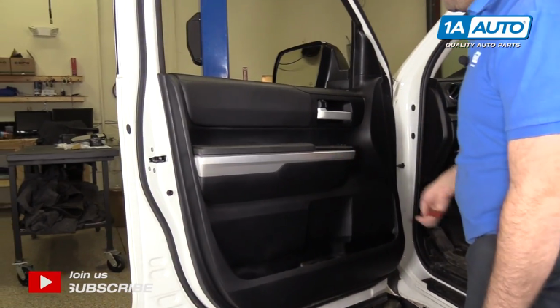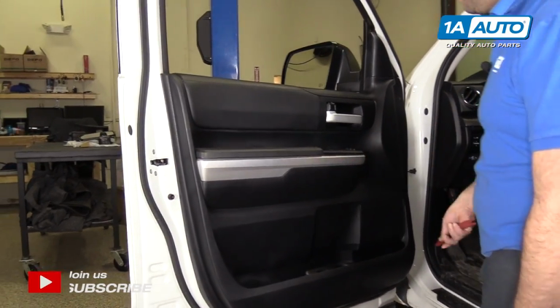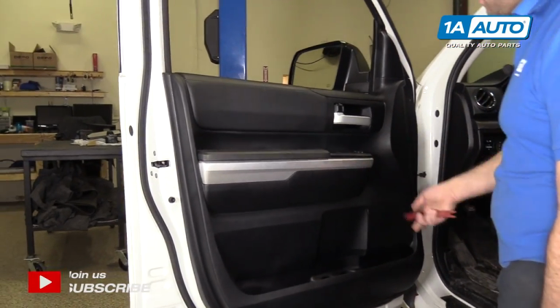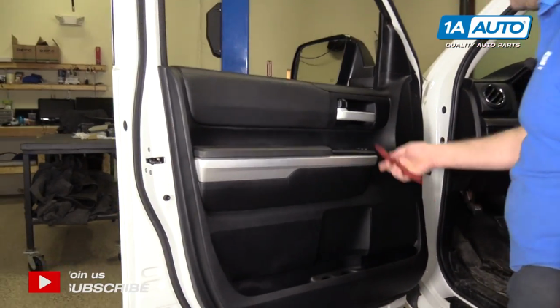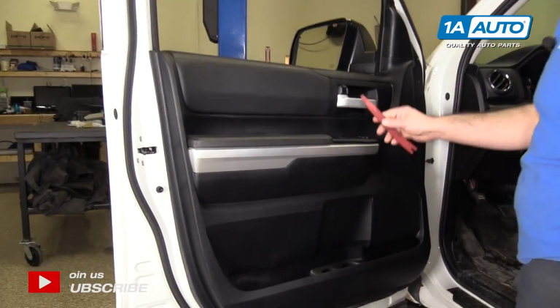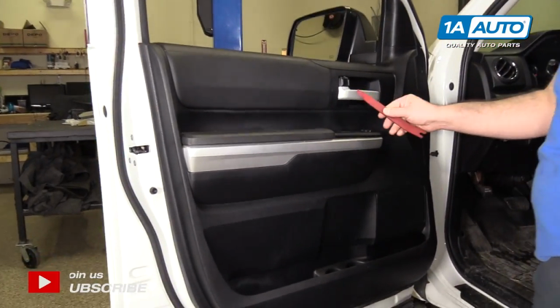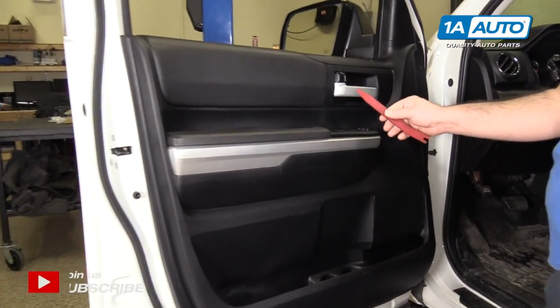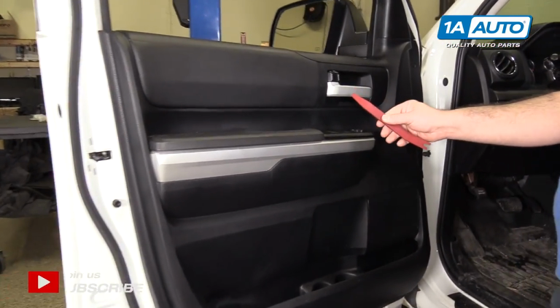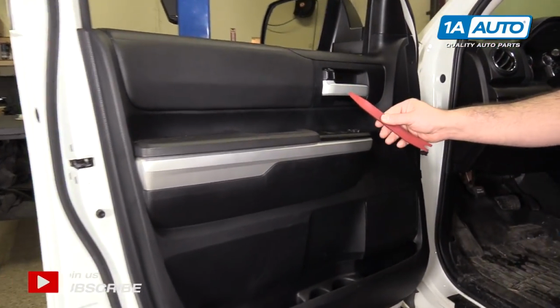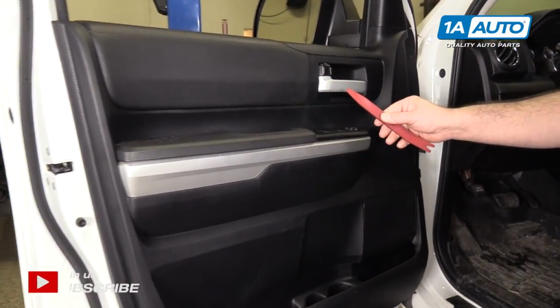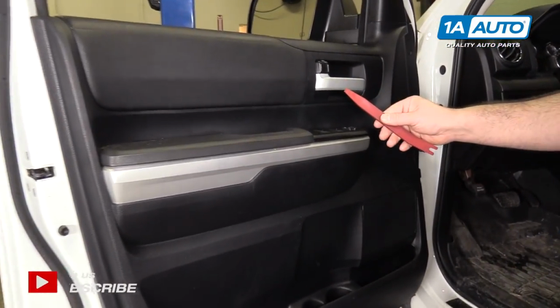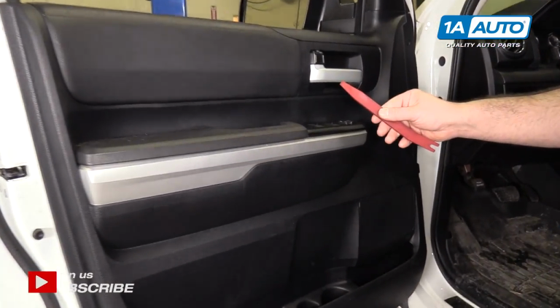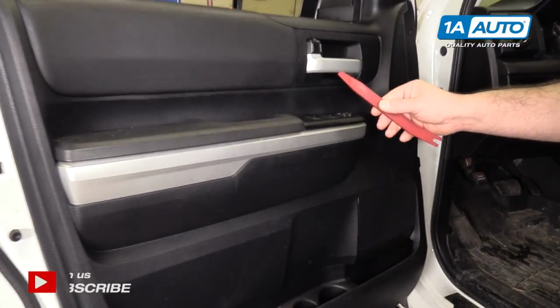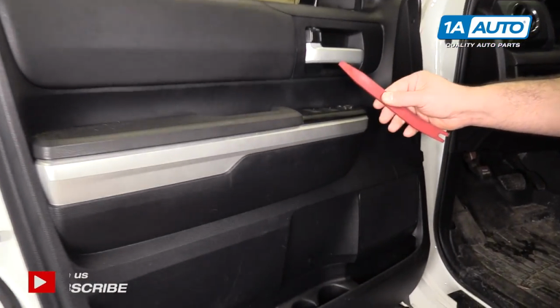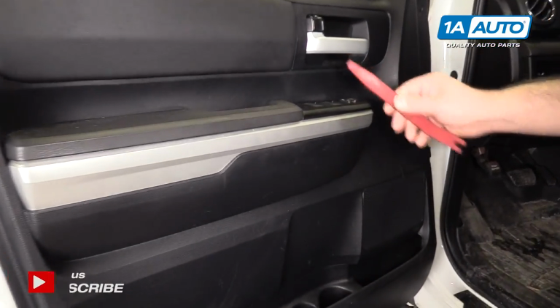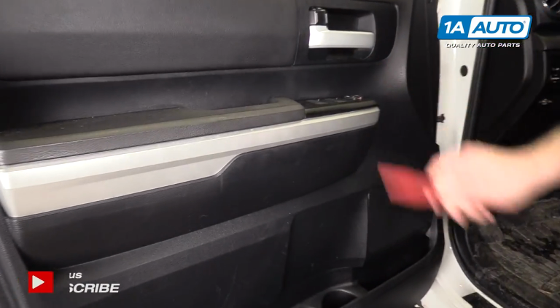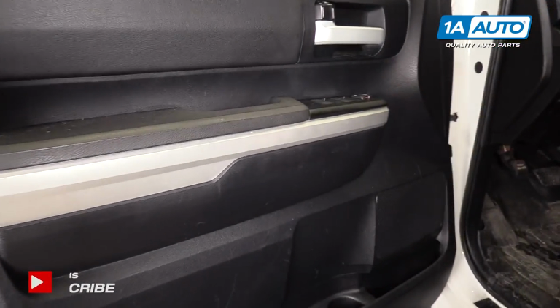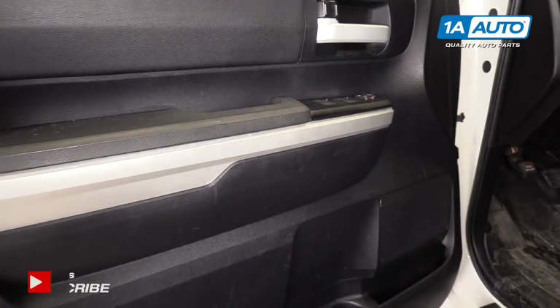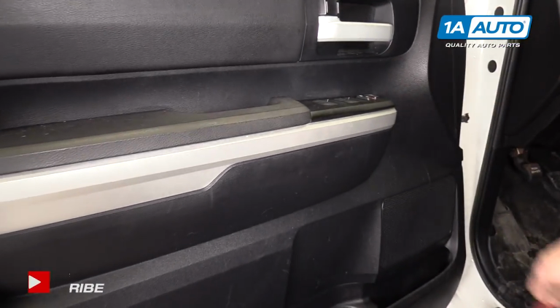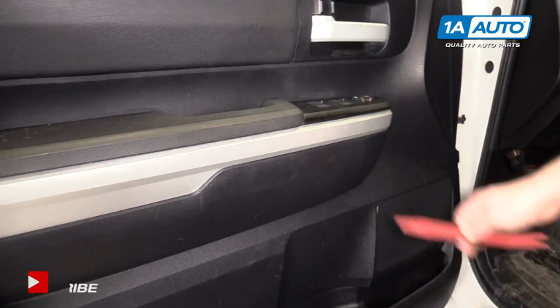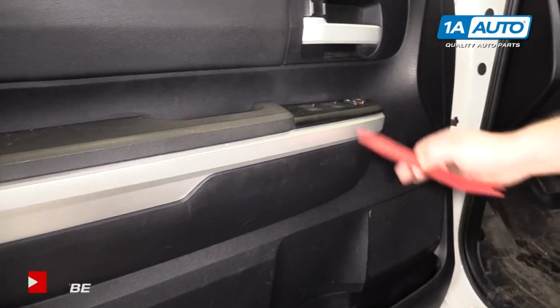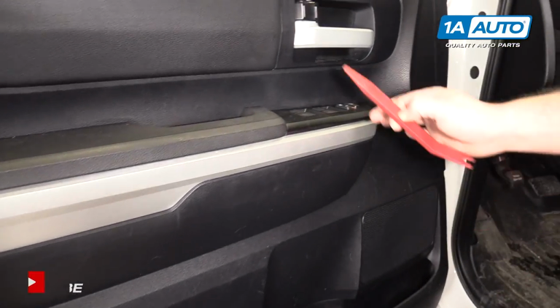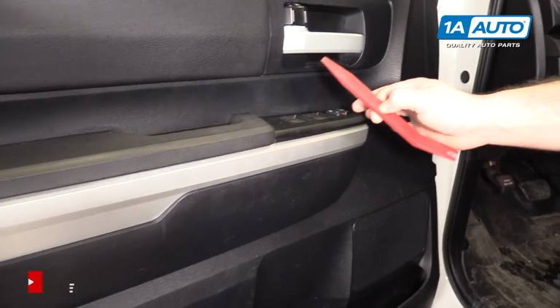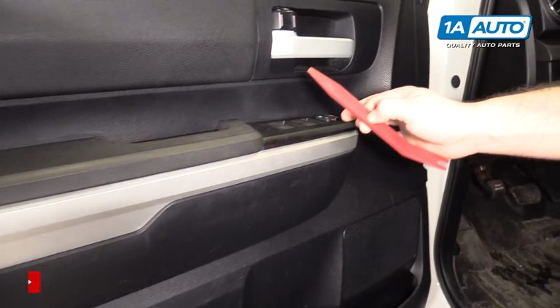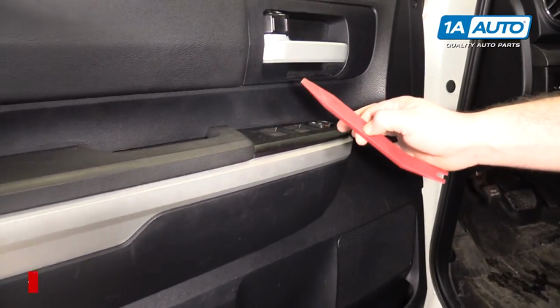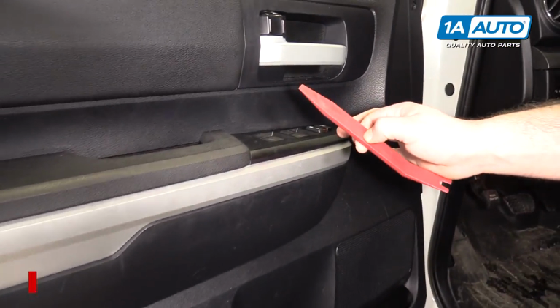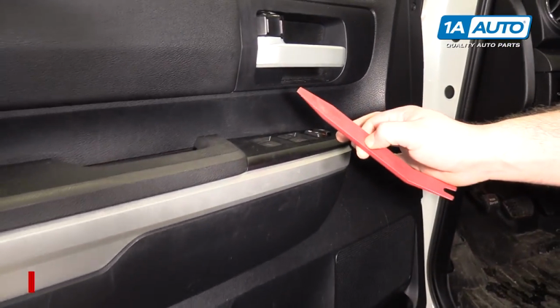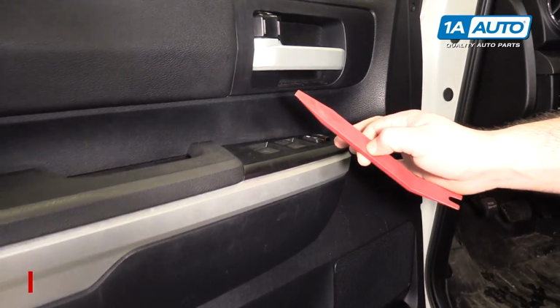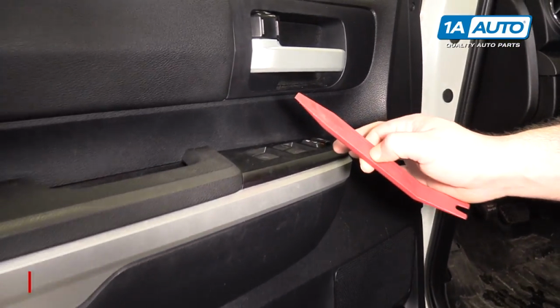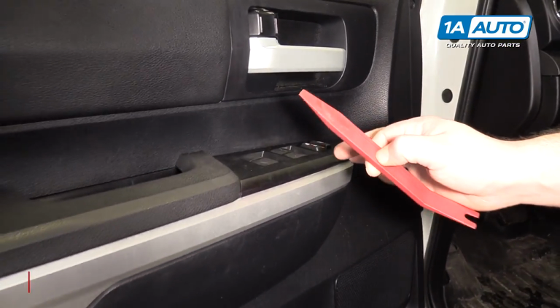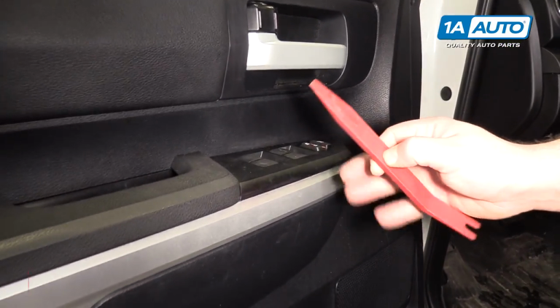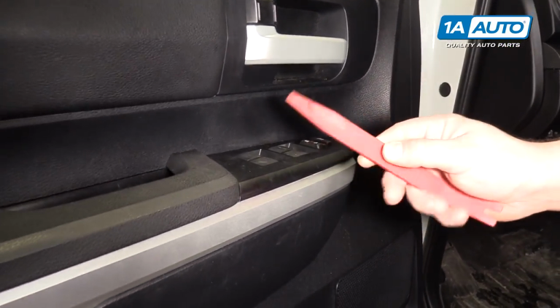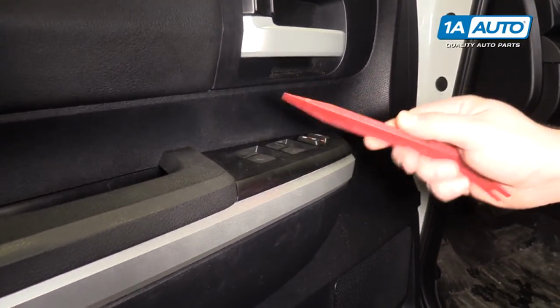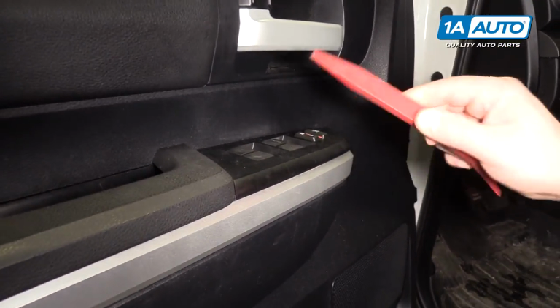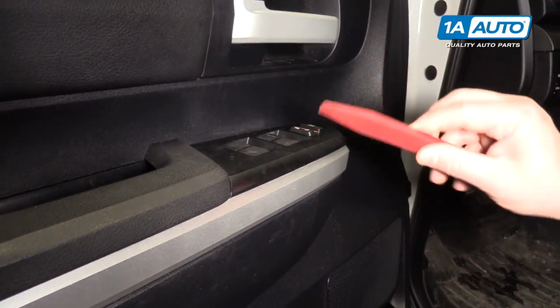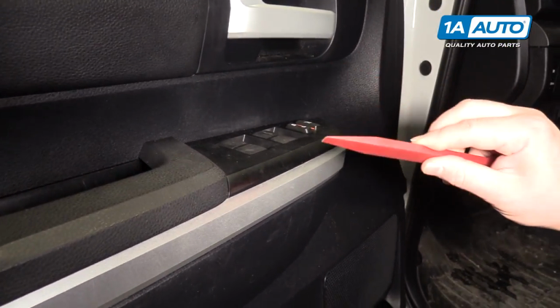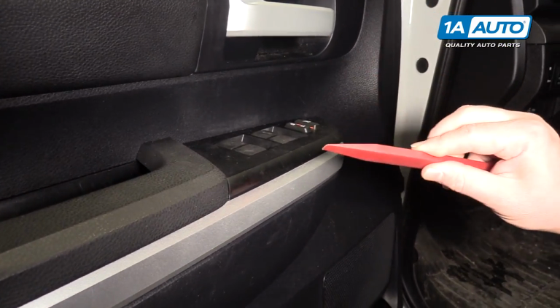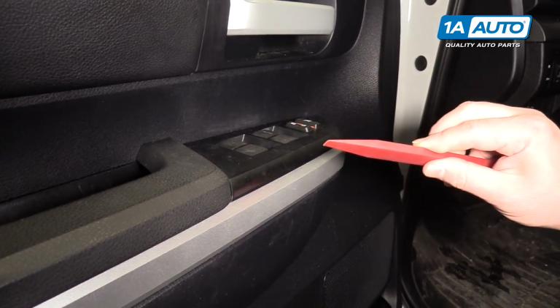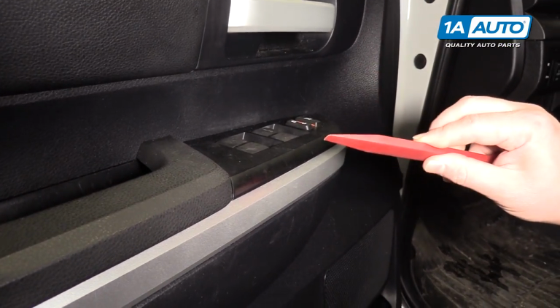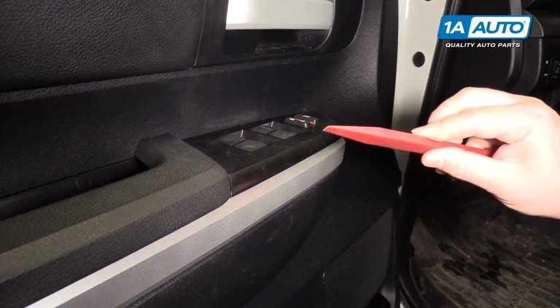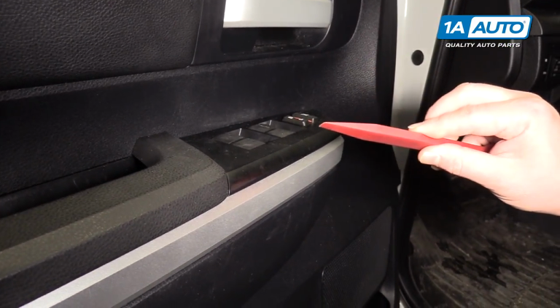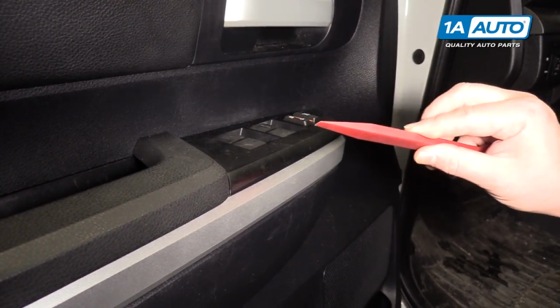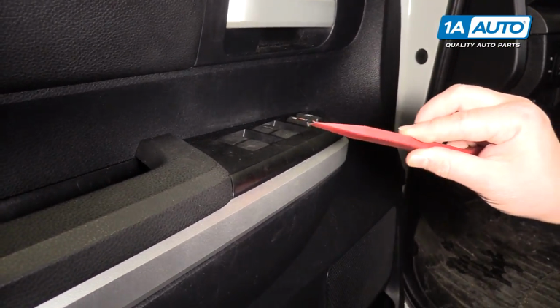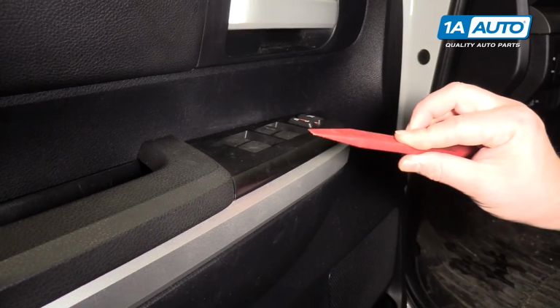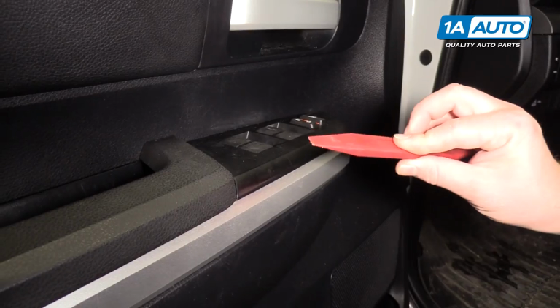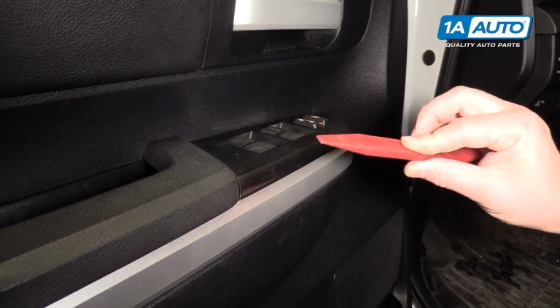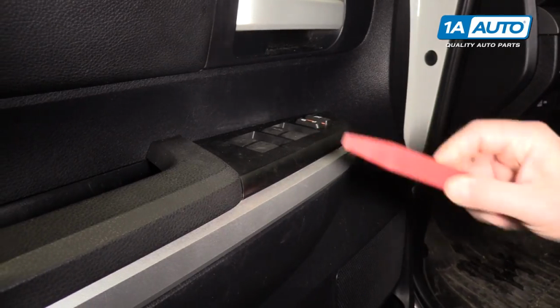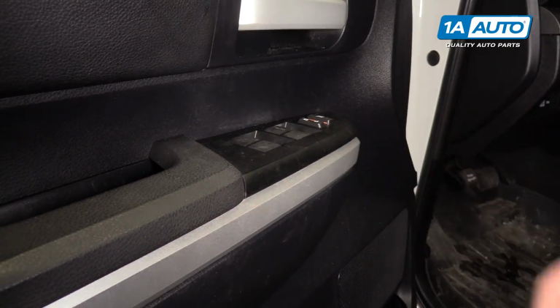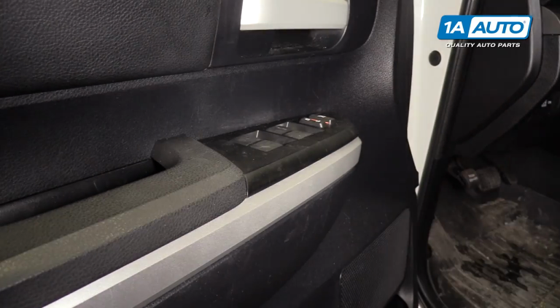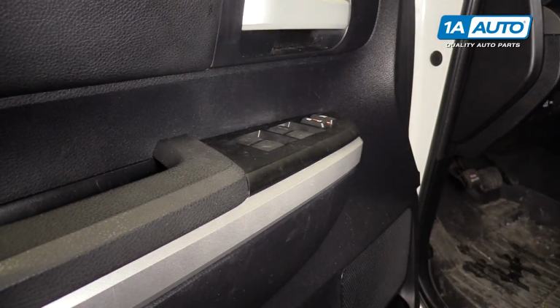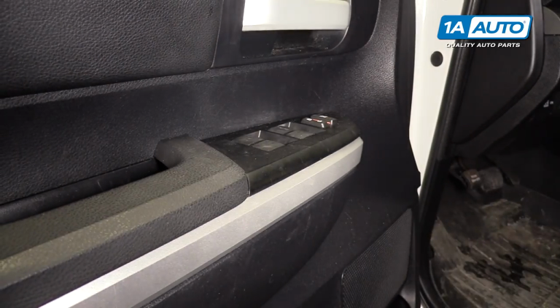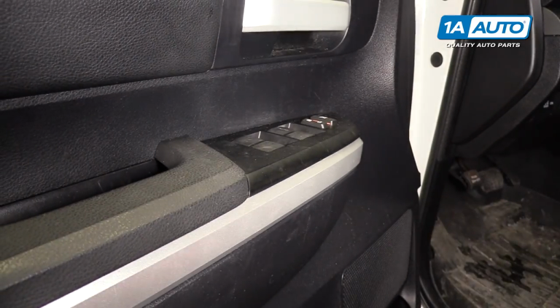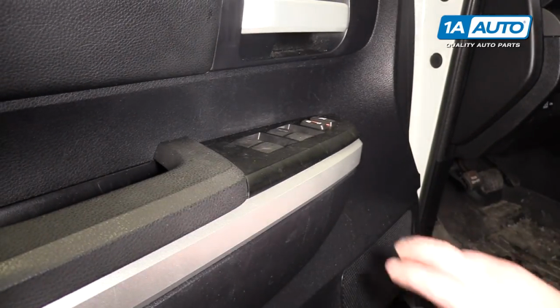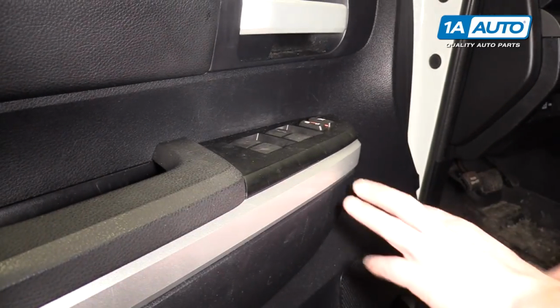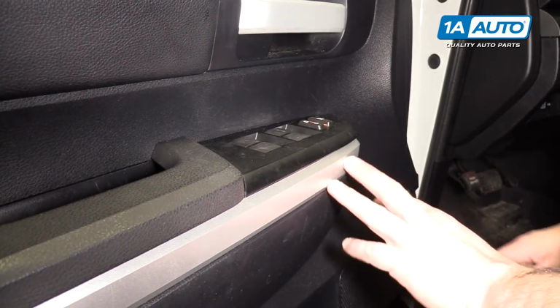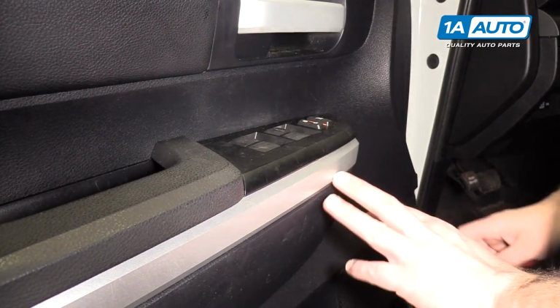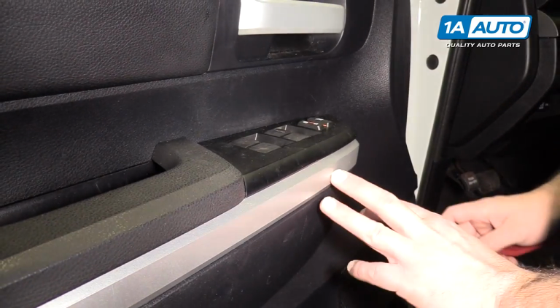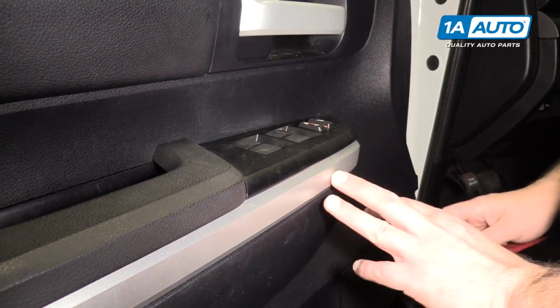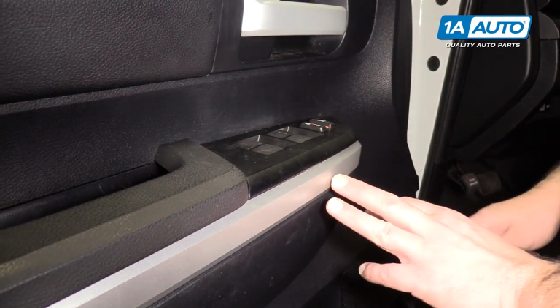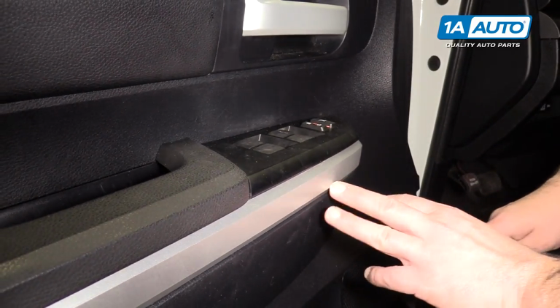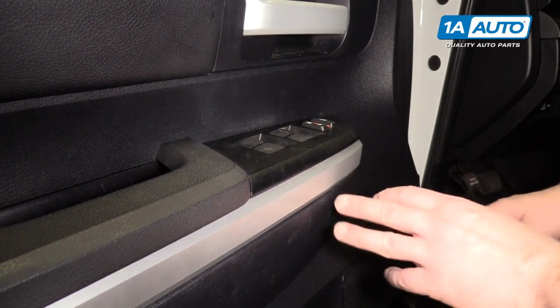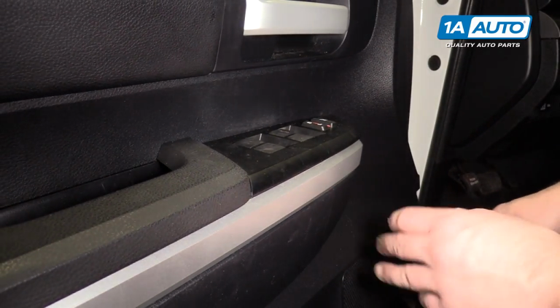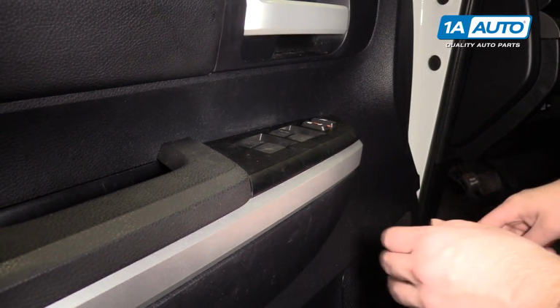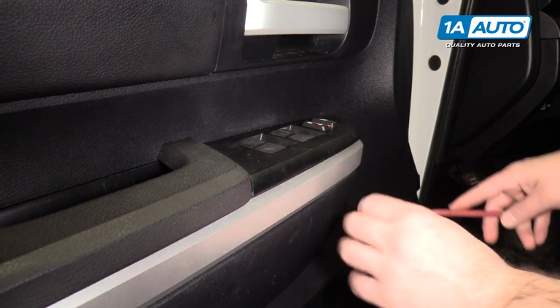To remove the master window switch, we'll use a plastic prying tool. You can get this from 1A Auto. This way we don't damage the trim.